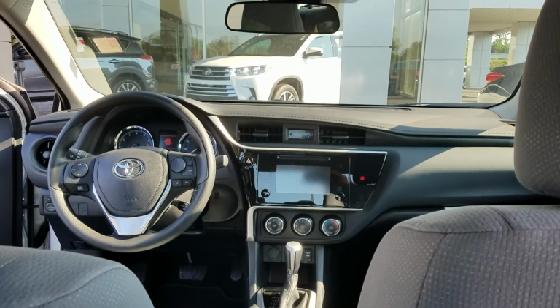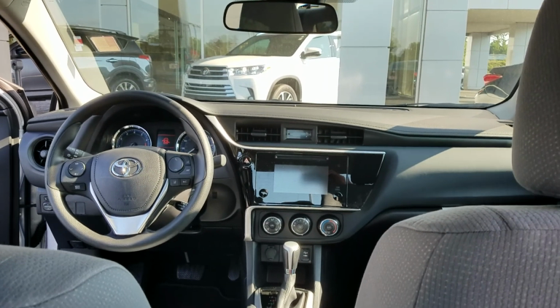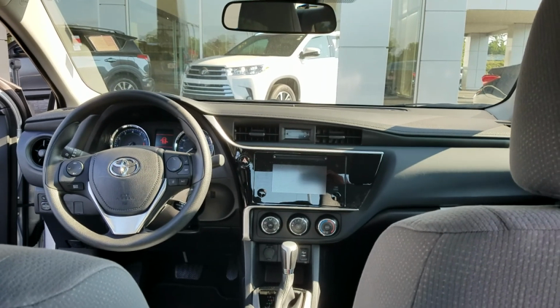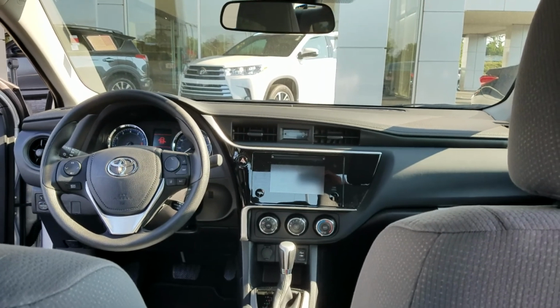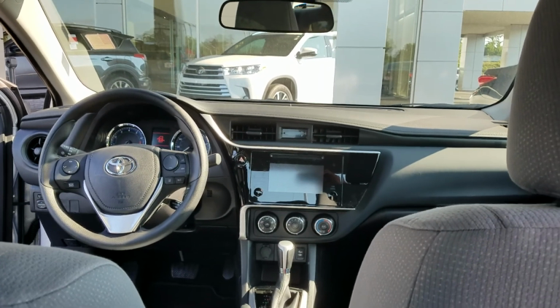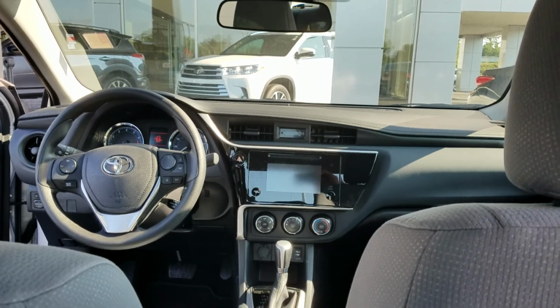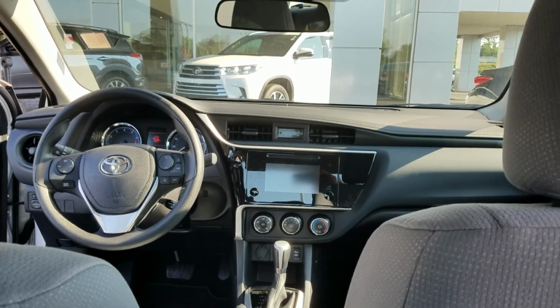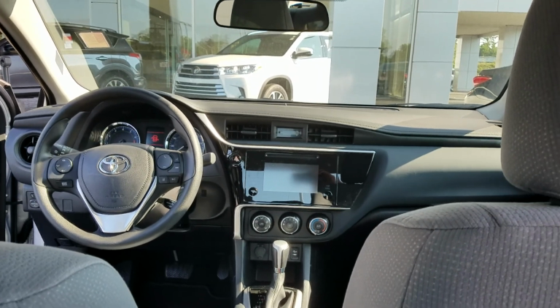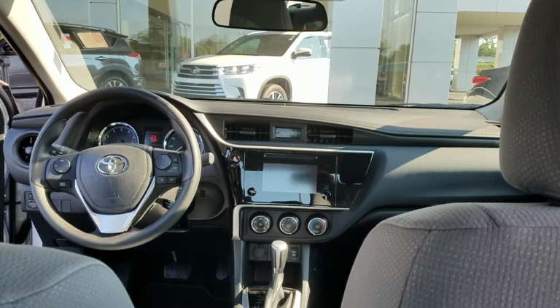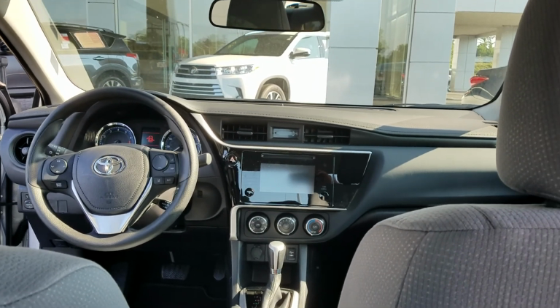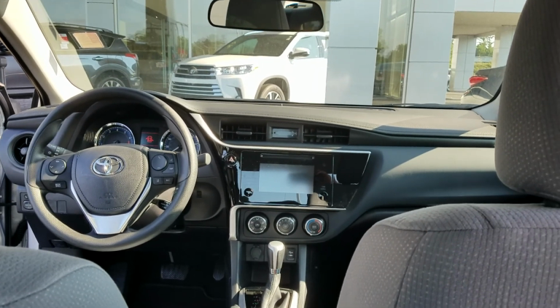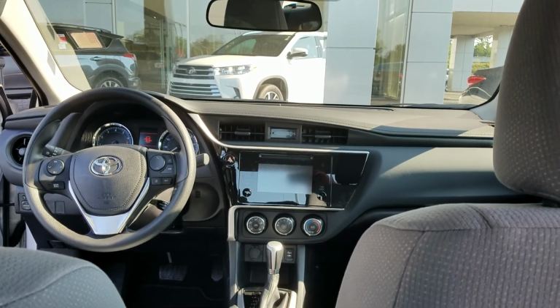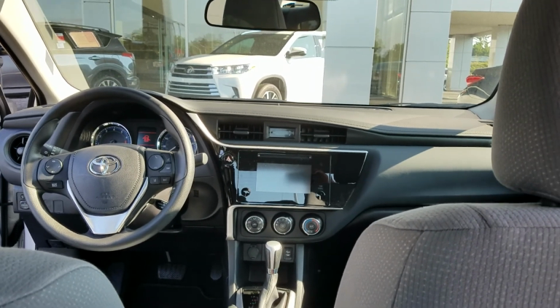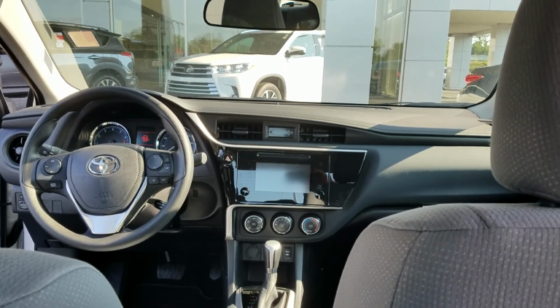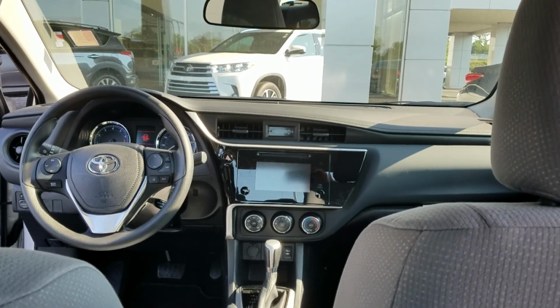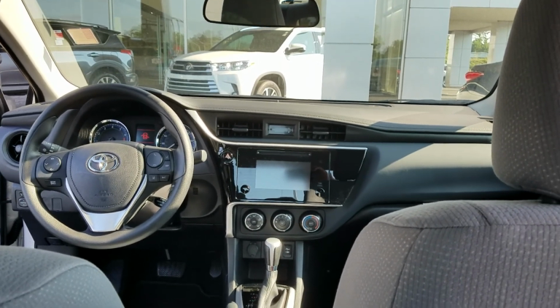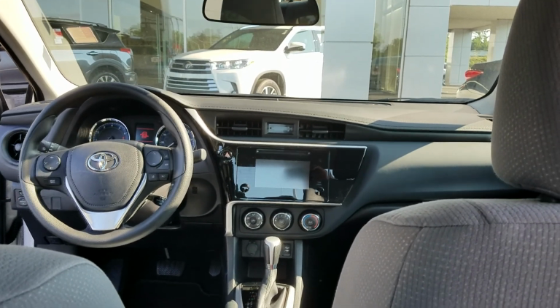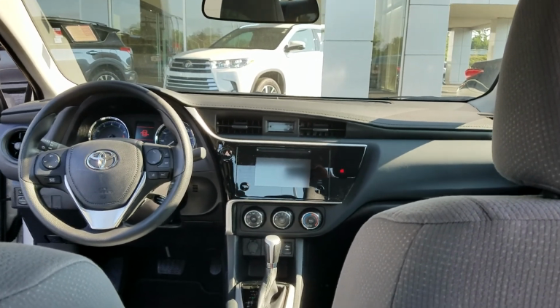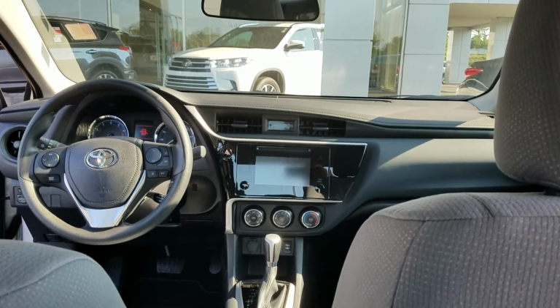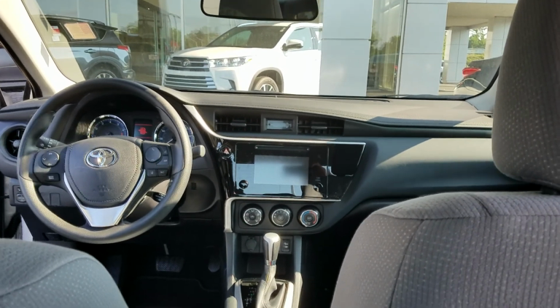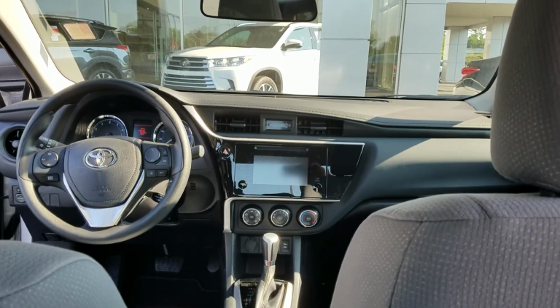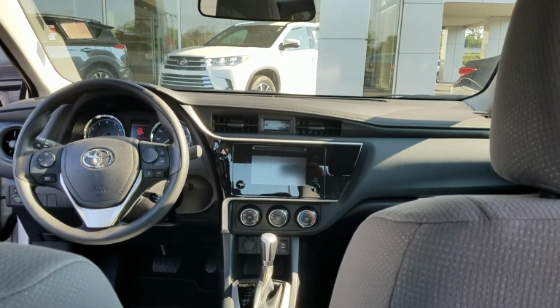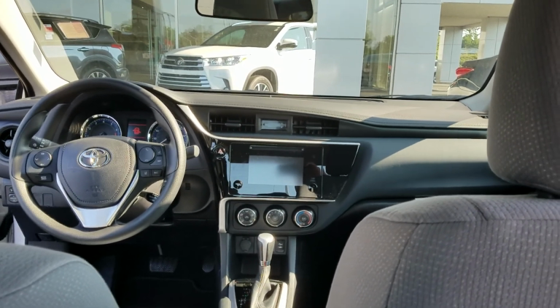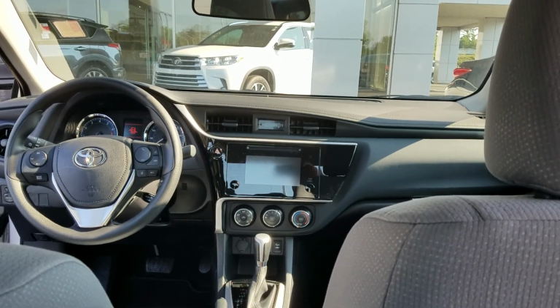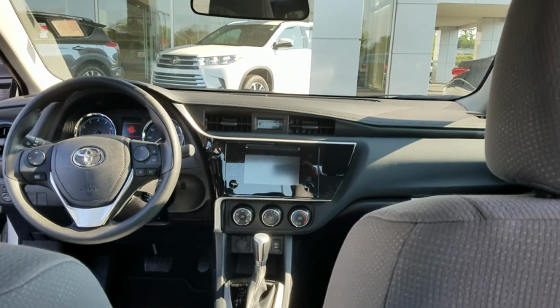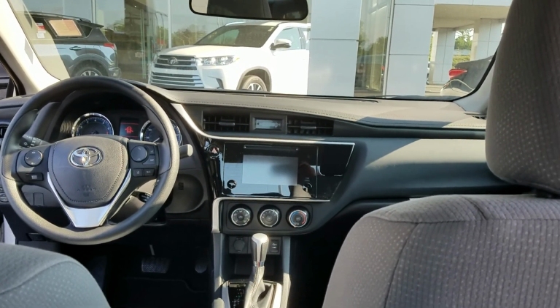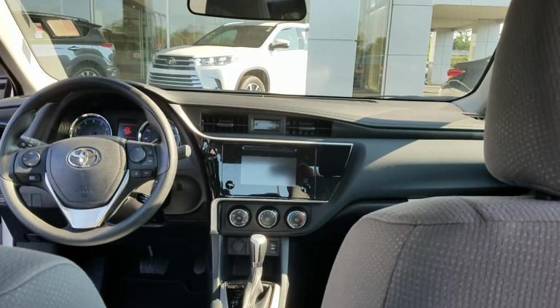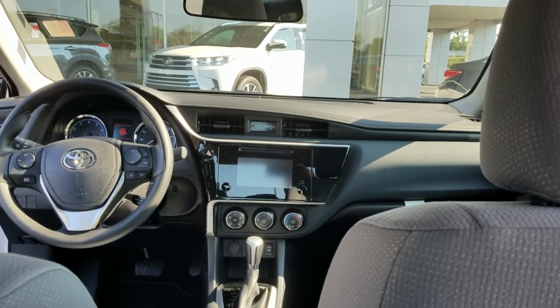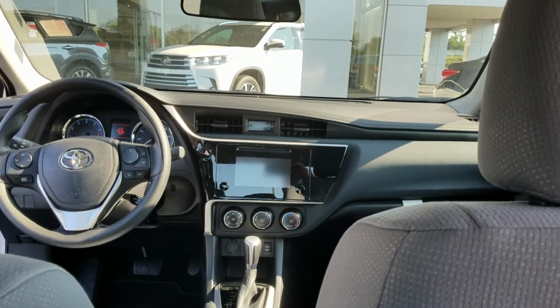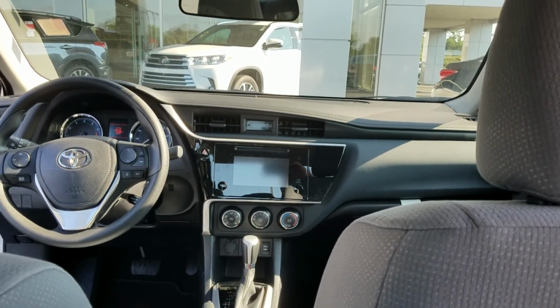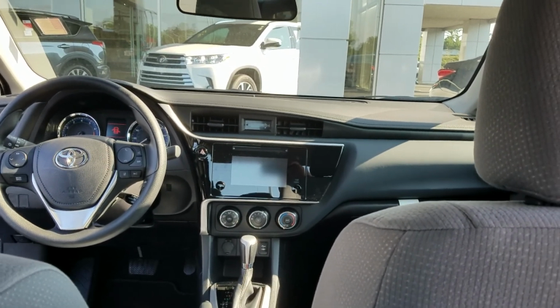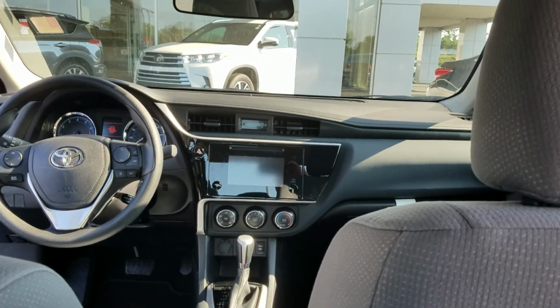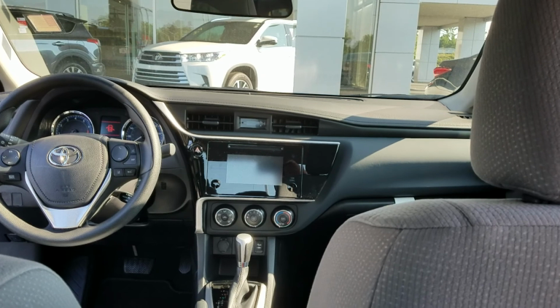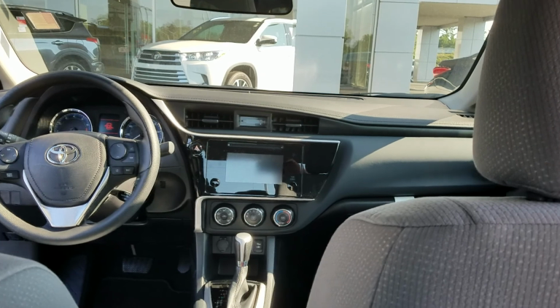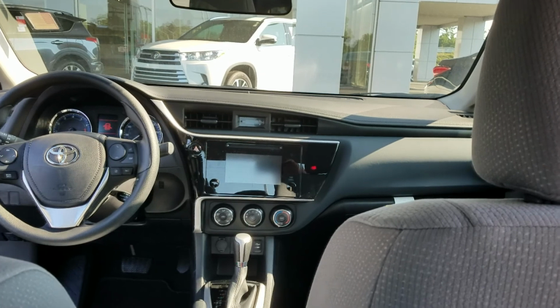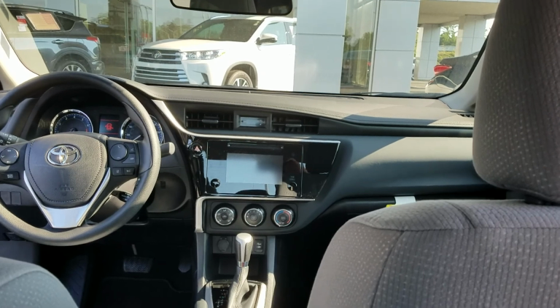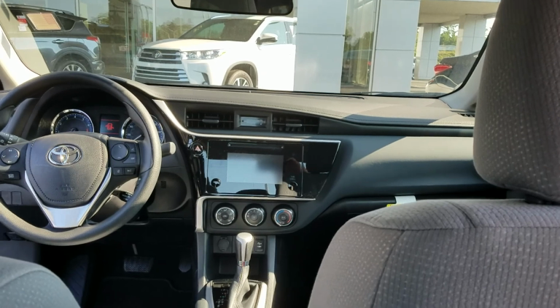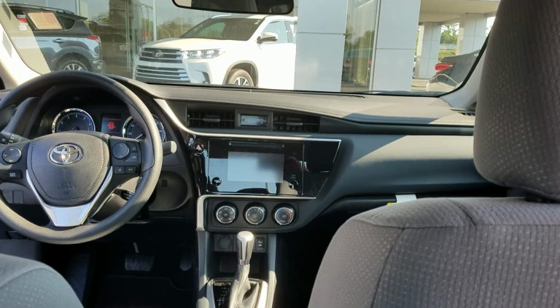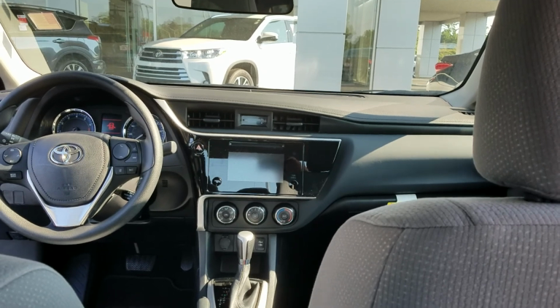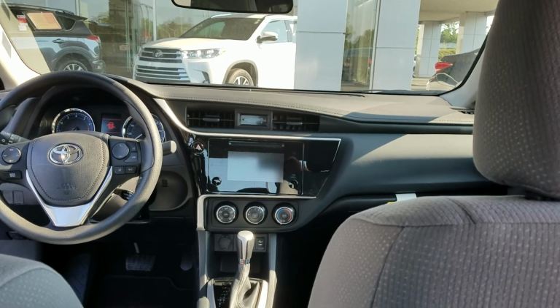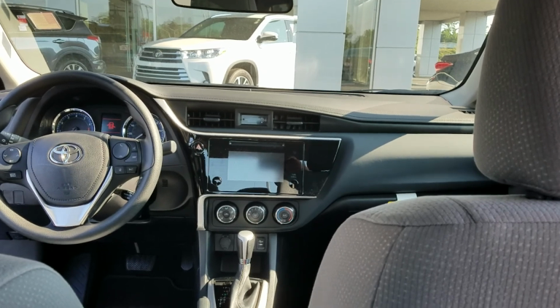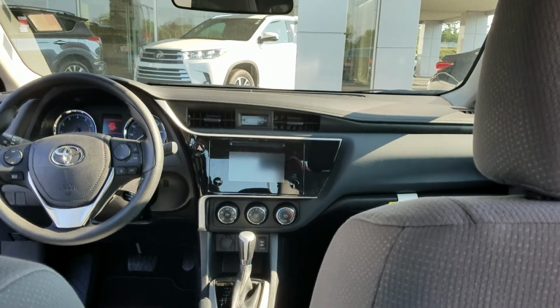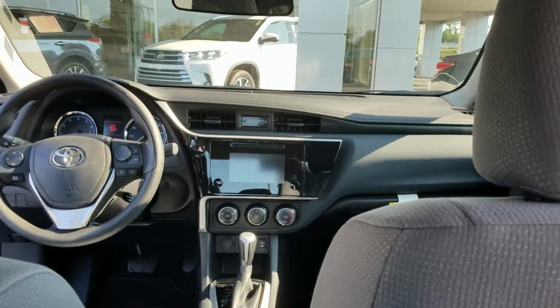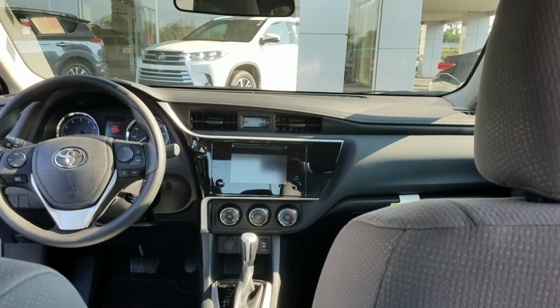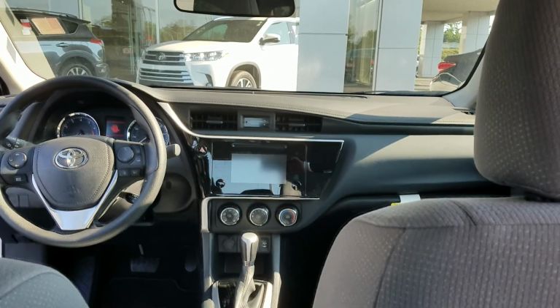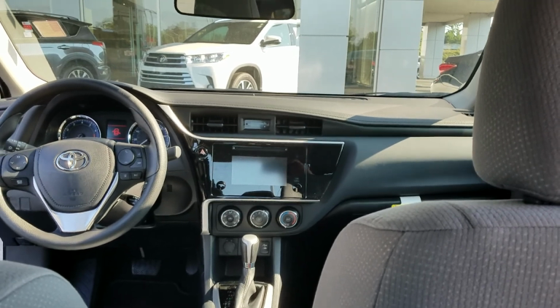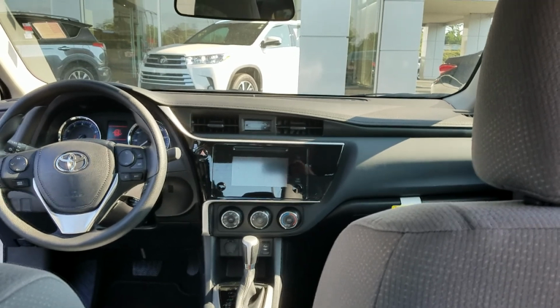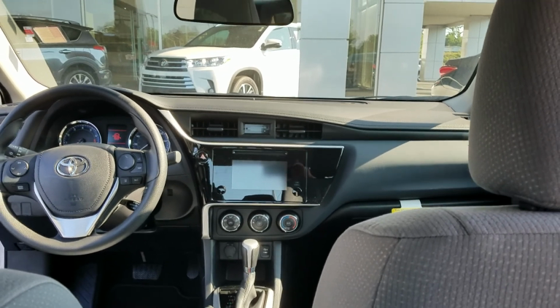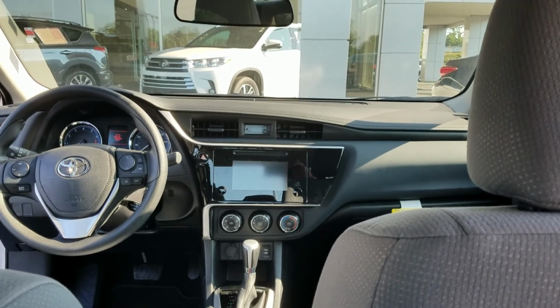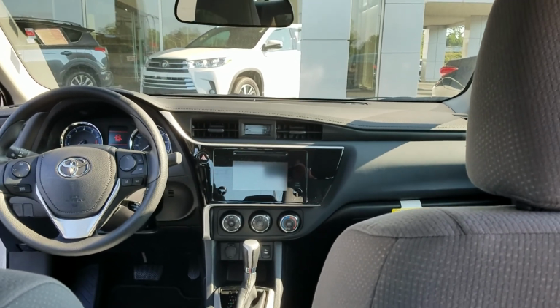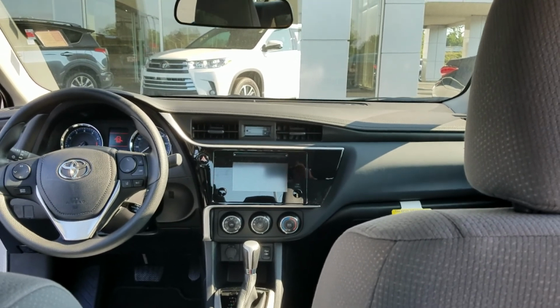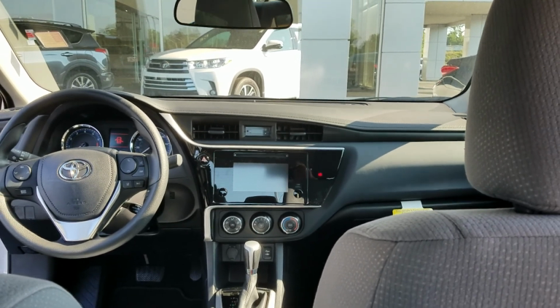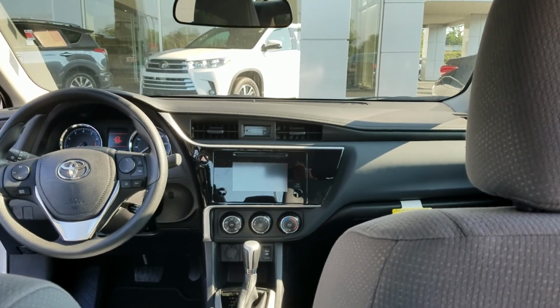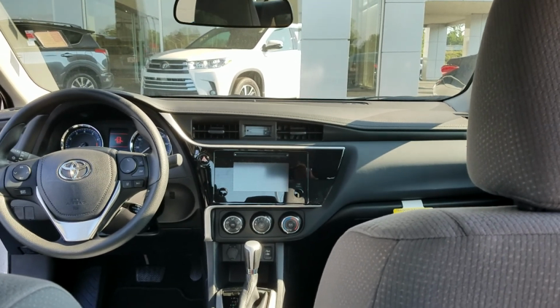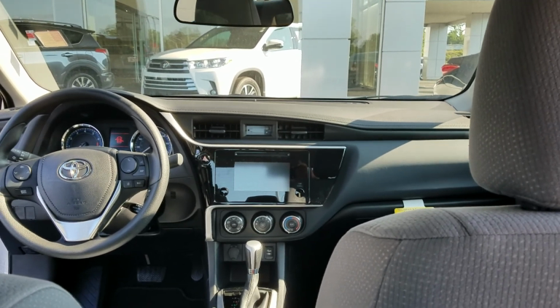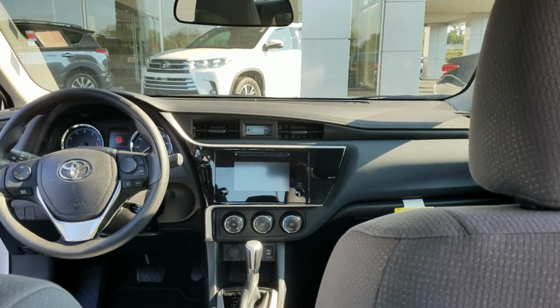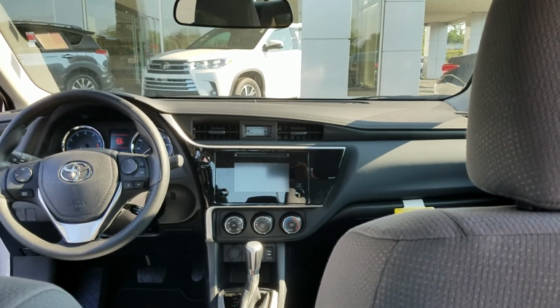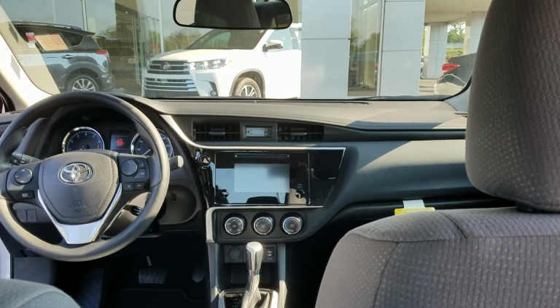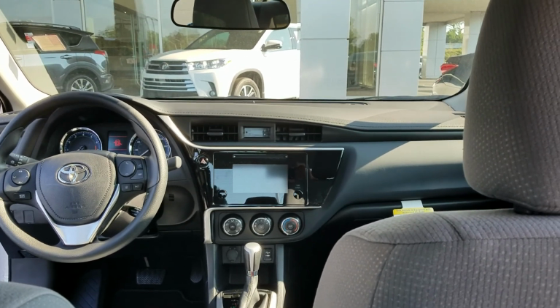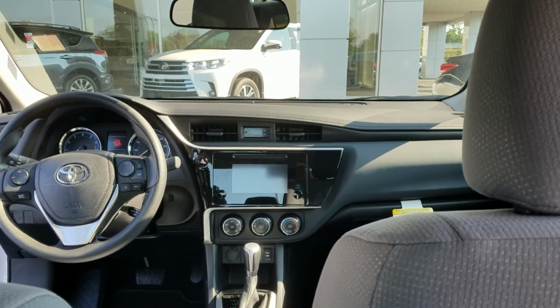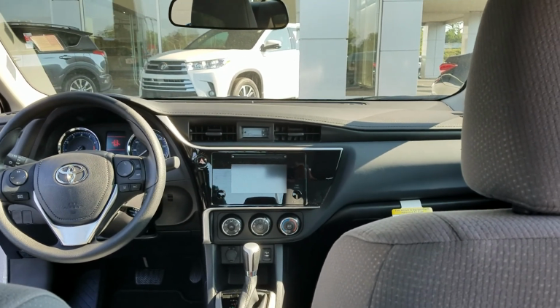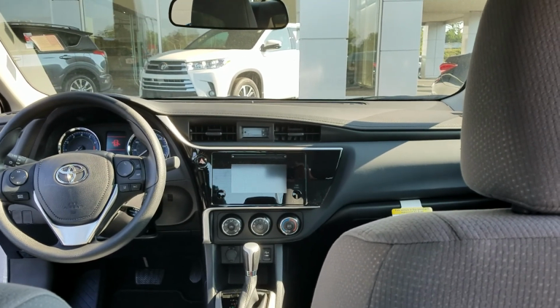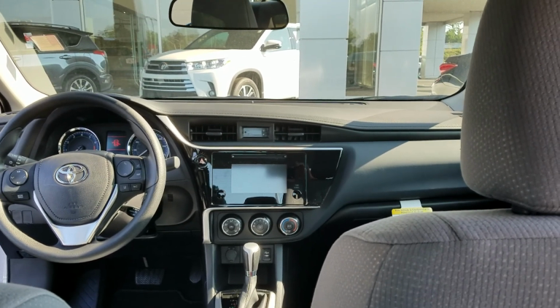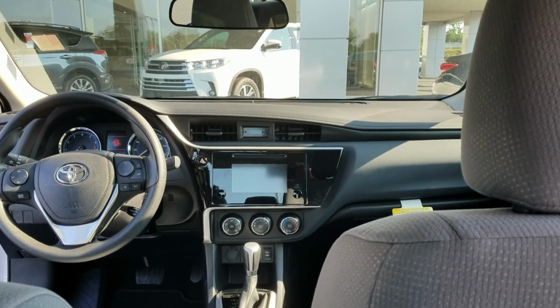Good morning, Willie. This is Wayne Pittman at LaGrange Toyota. I just wanted to show you one of my 2019 Toyota Corolla L models.